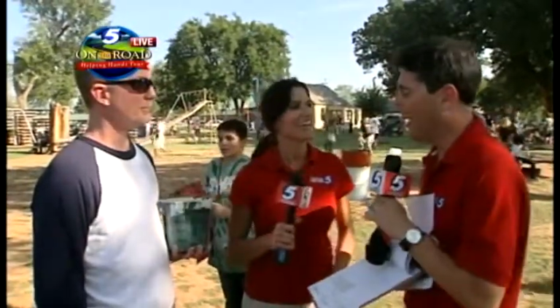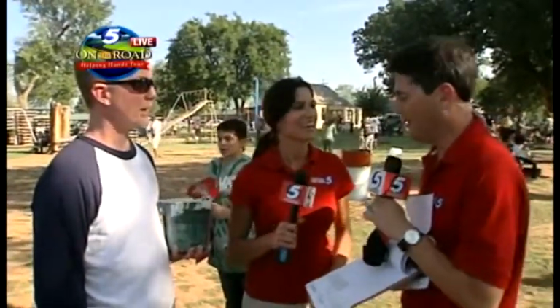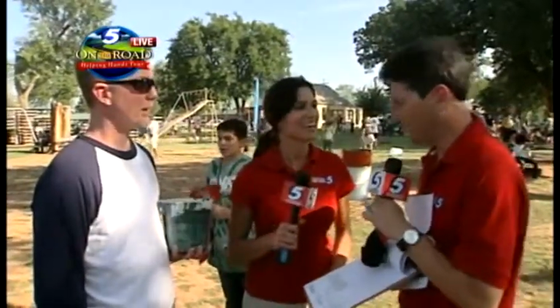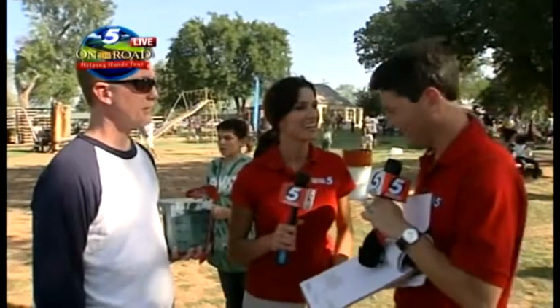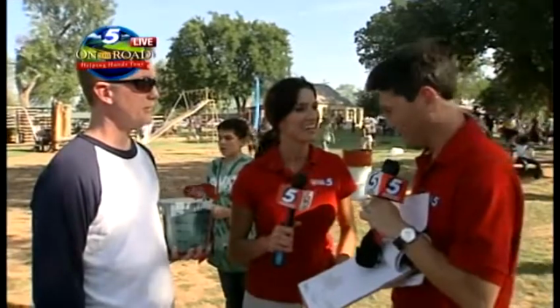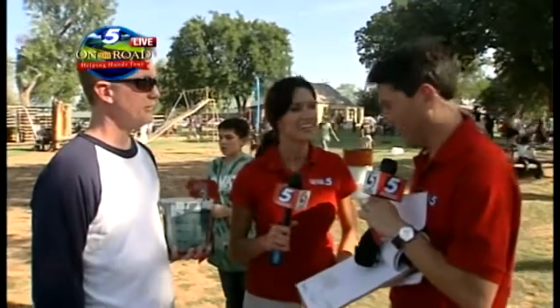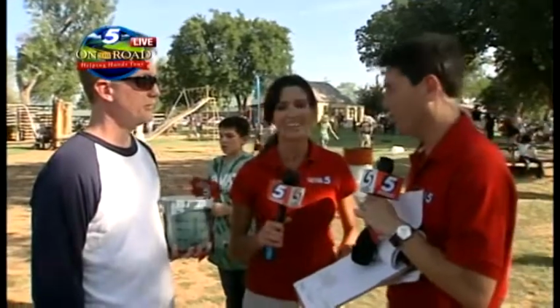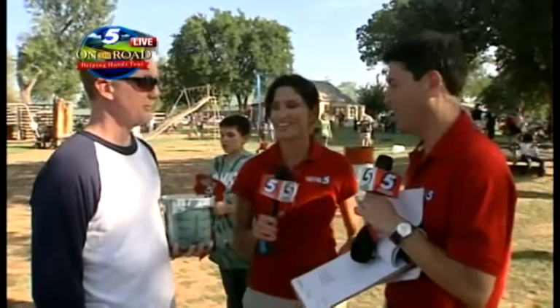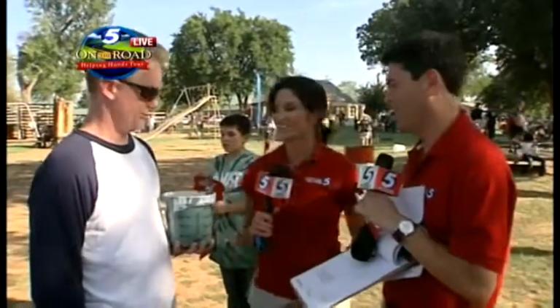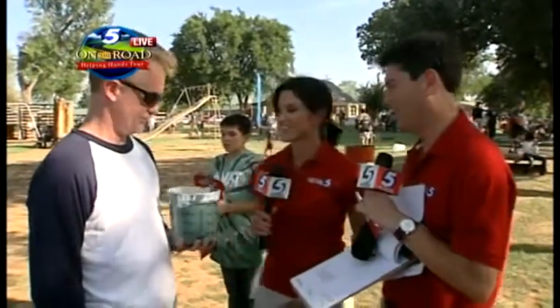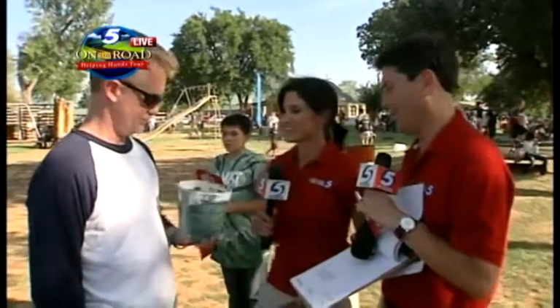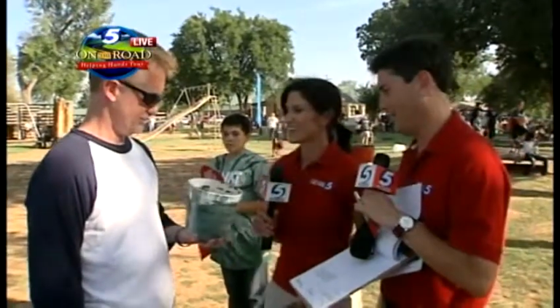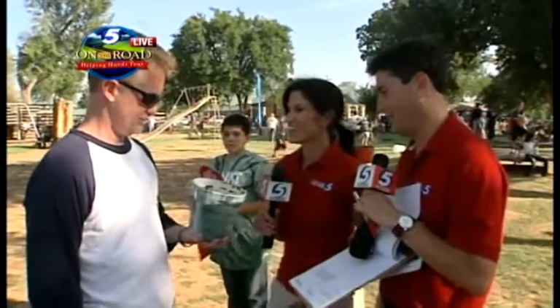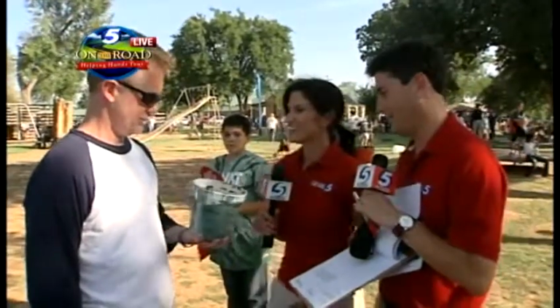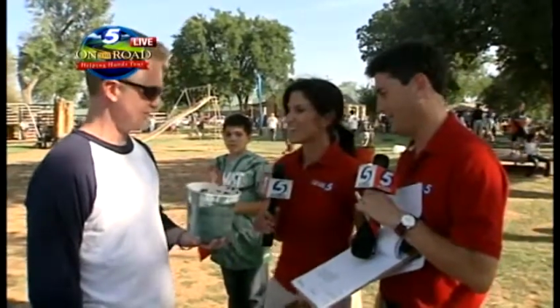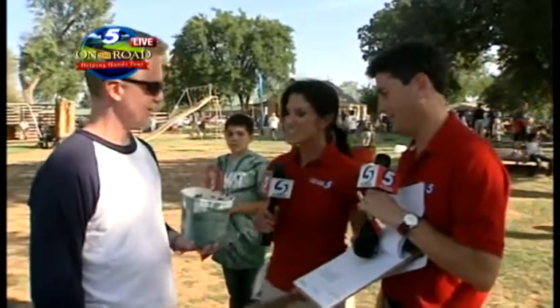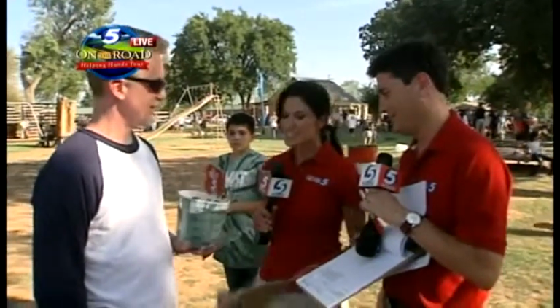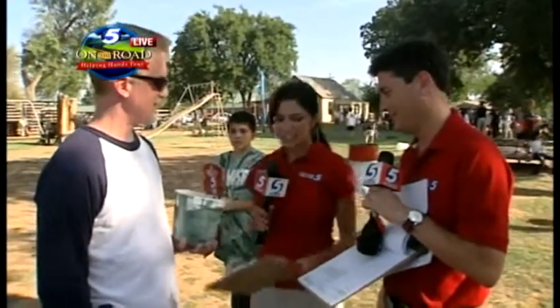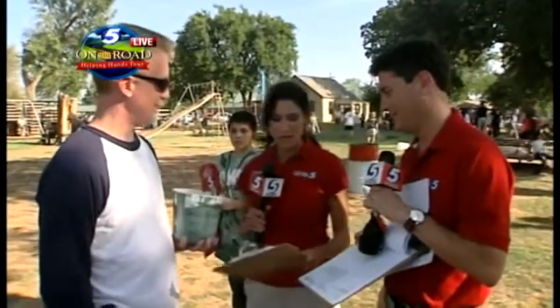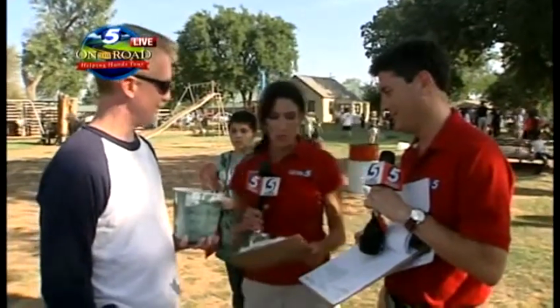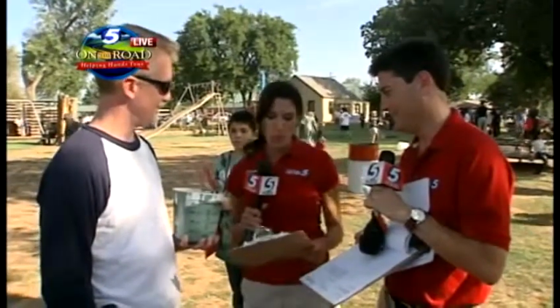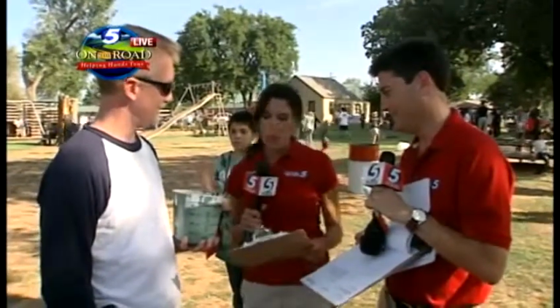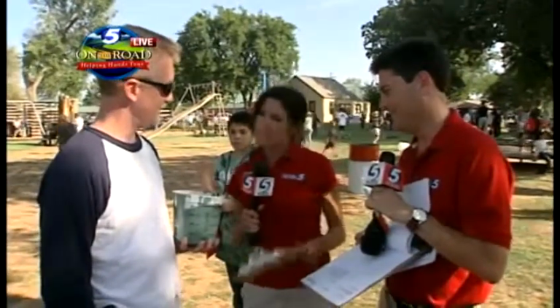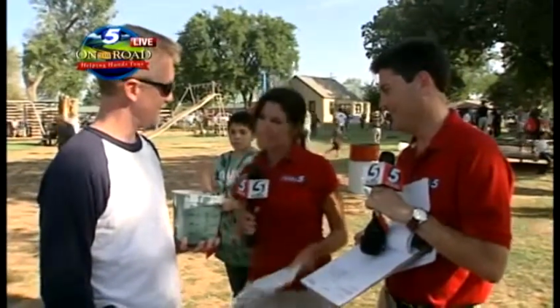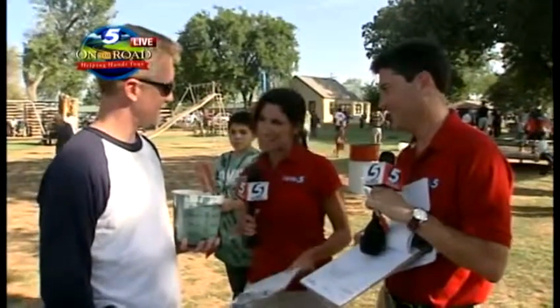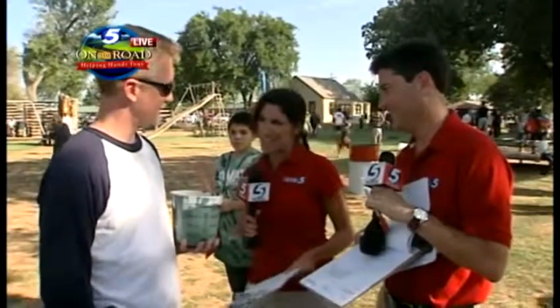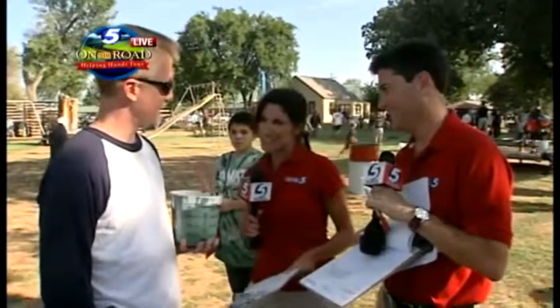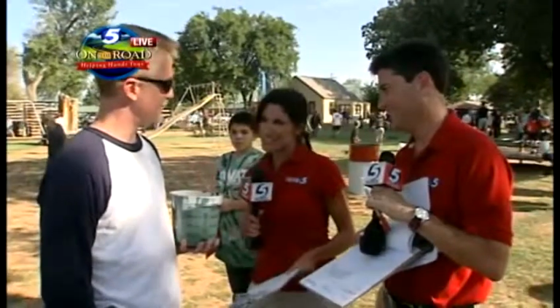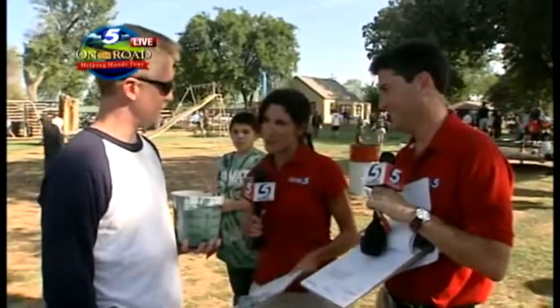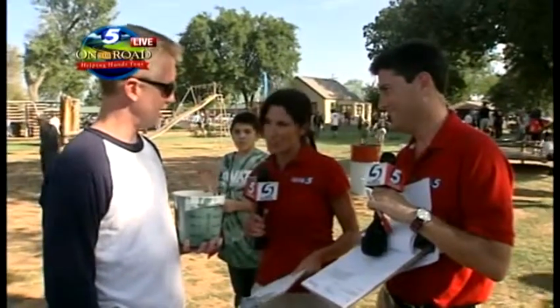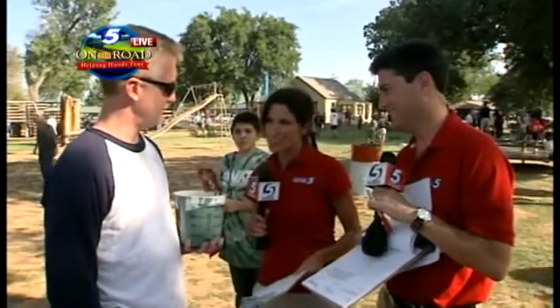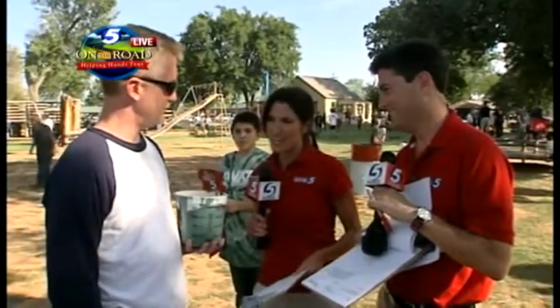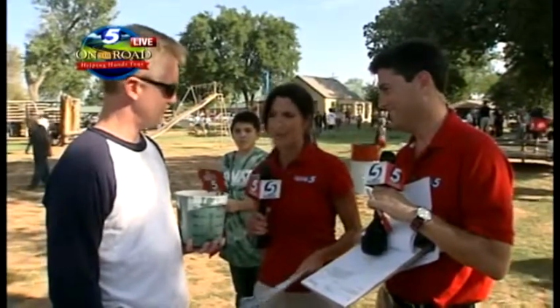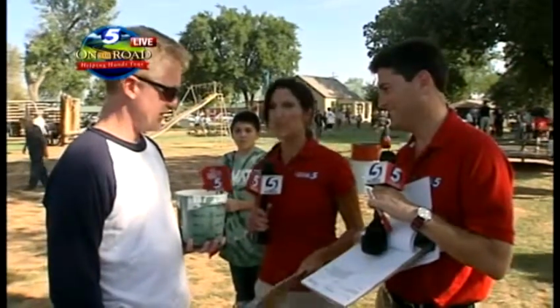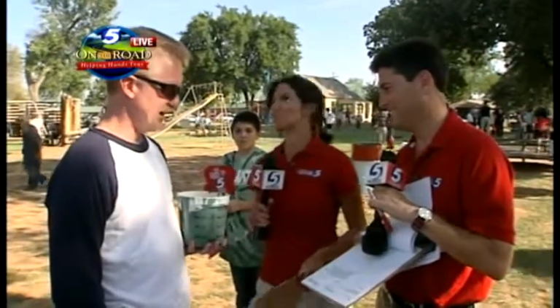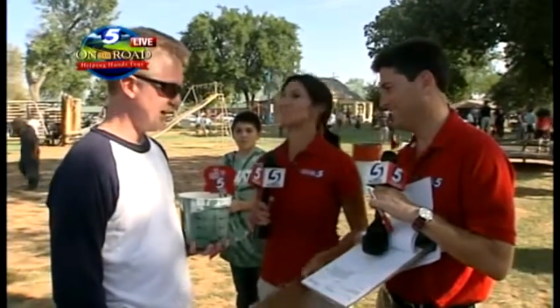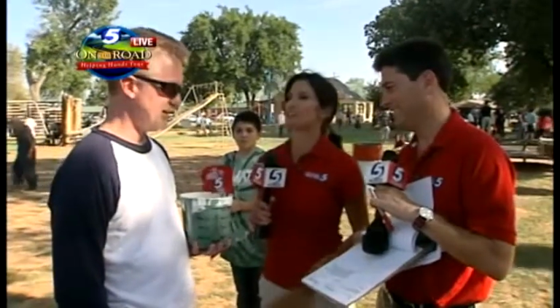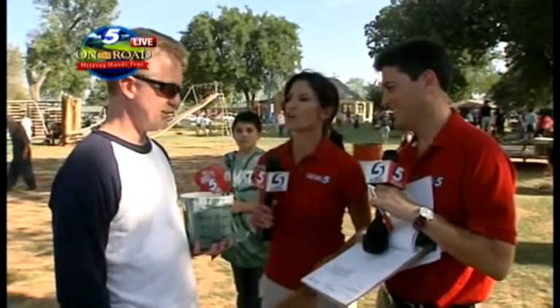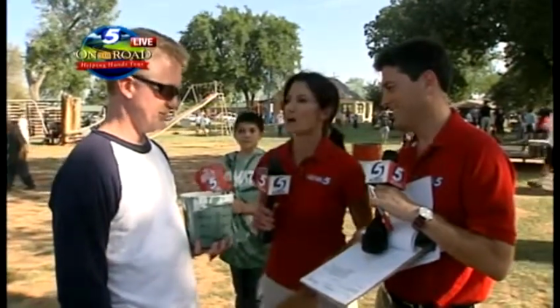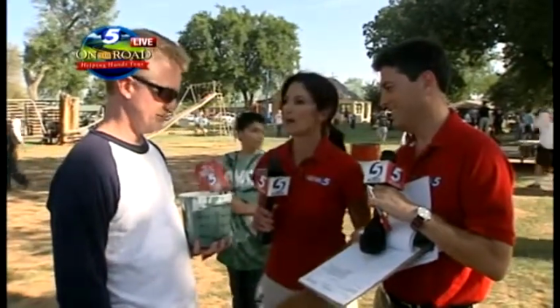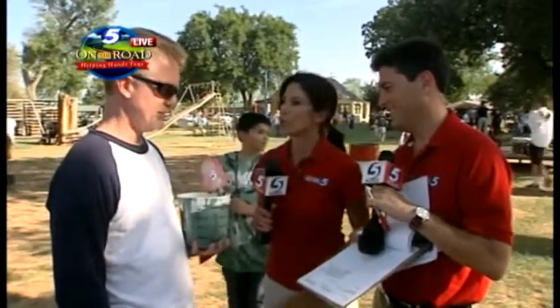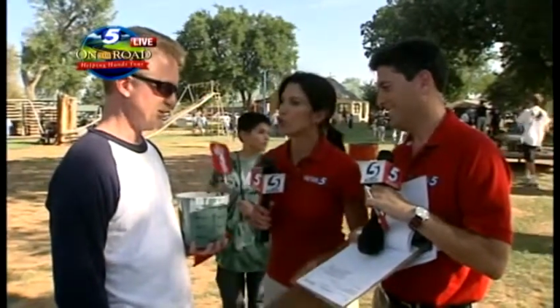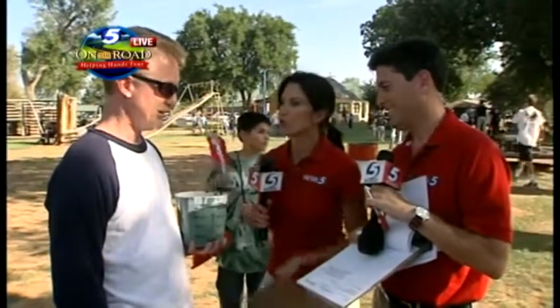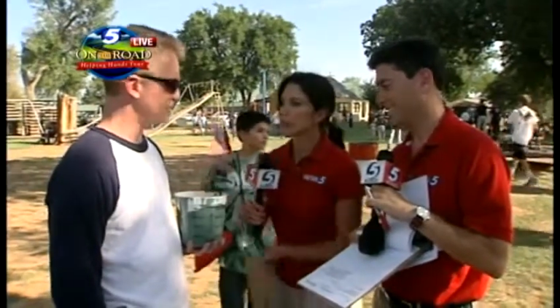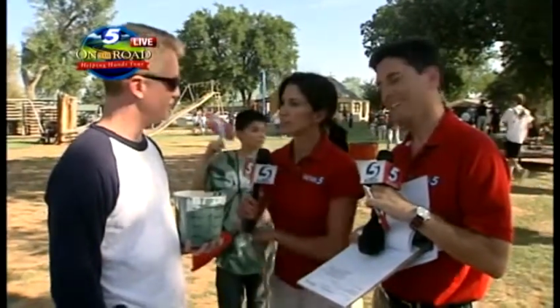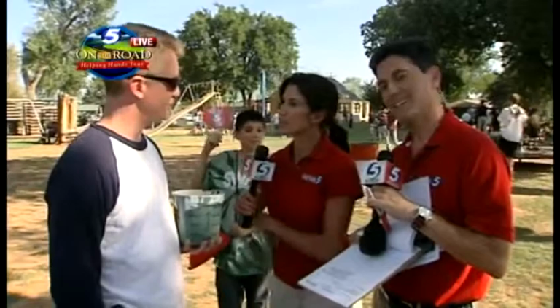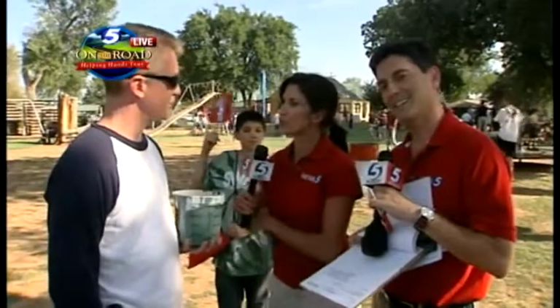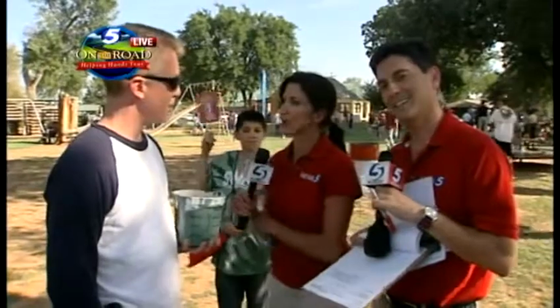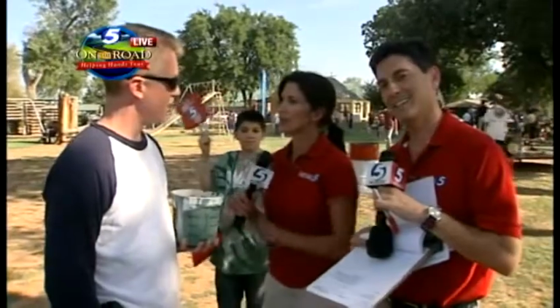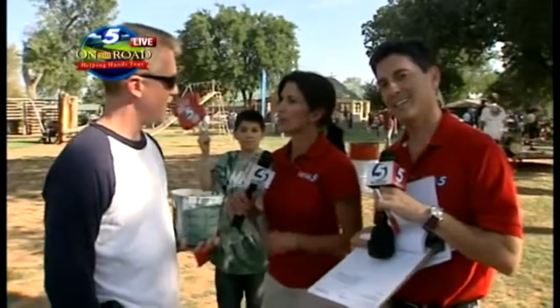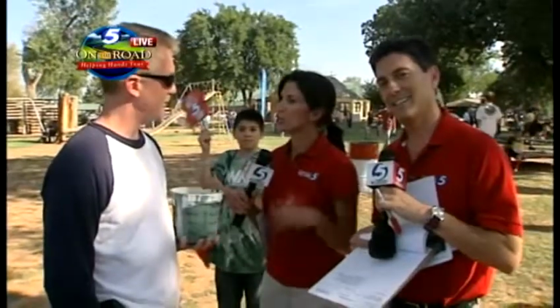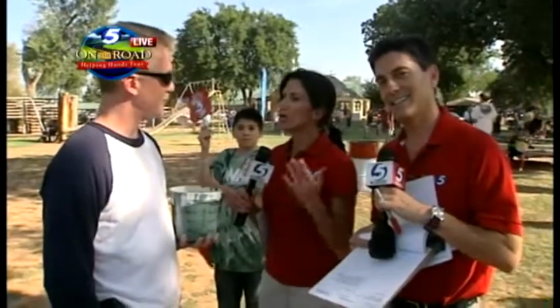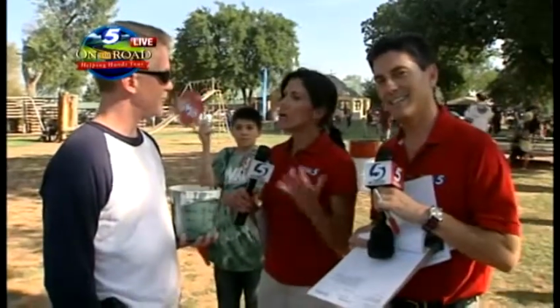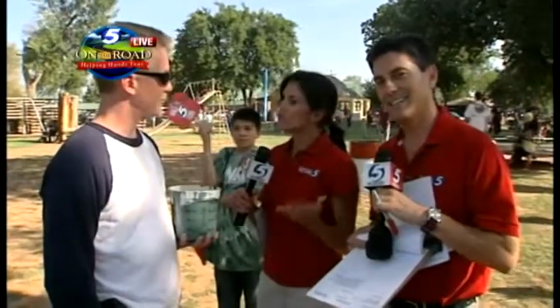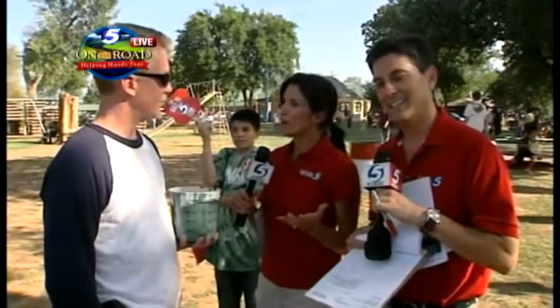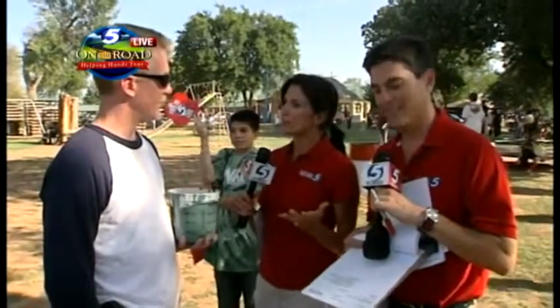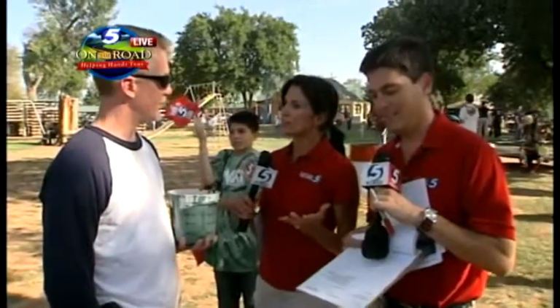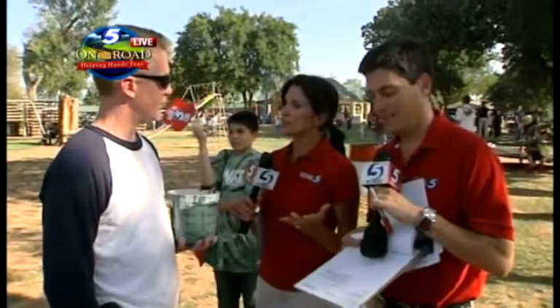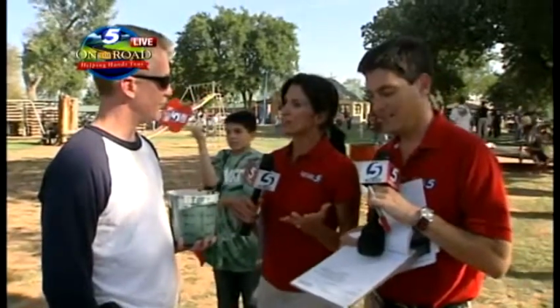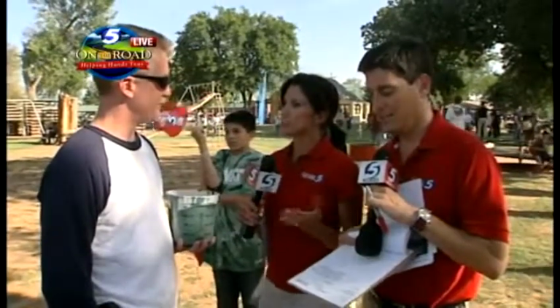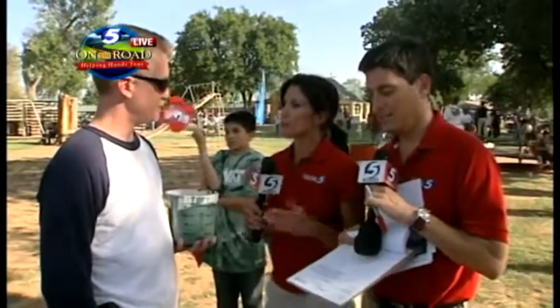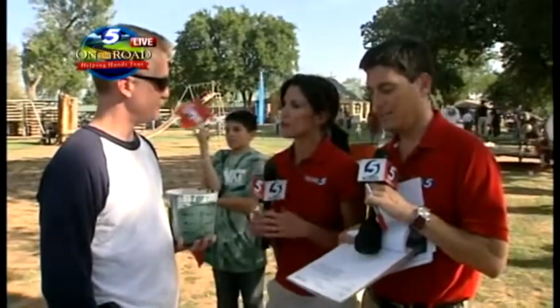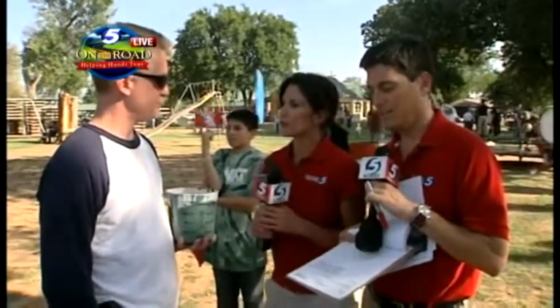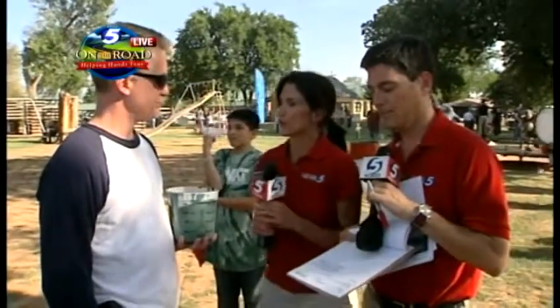Look at this bucket of paint he's got. This is Lynn Poinsett — I believe I said that right — a local resident. You're out here volunteering. Tell me what you're doing.